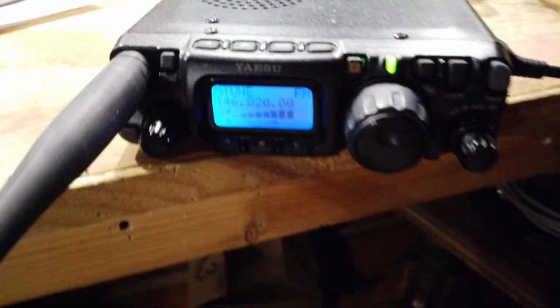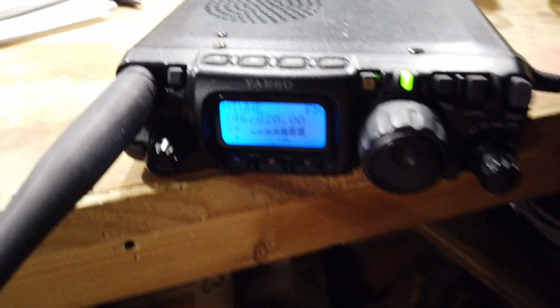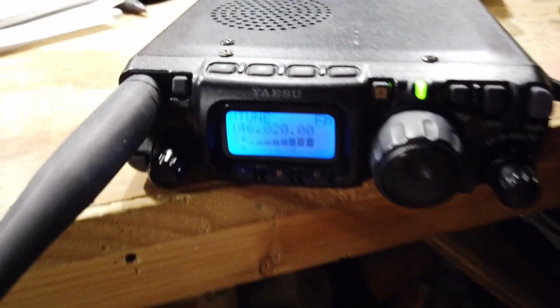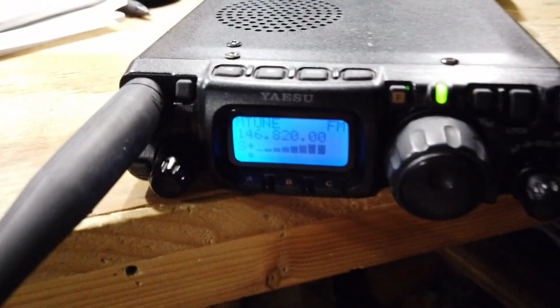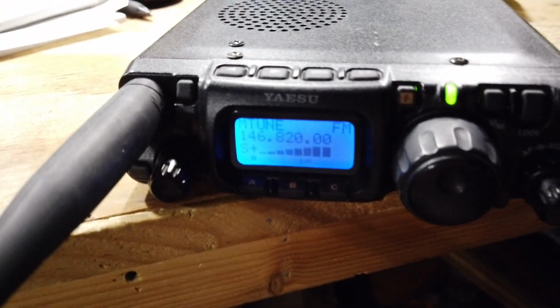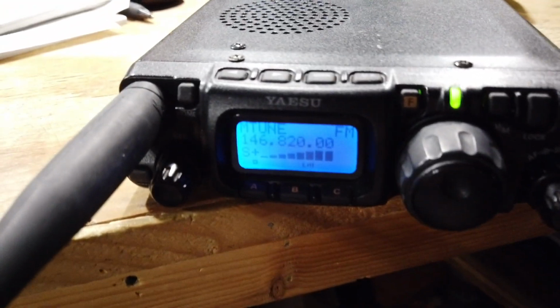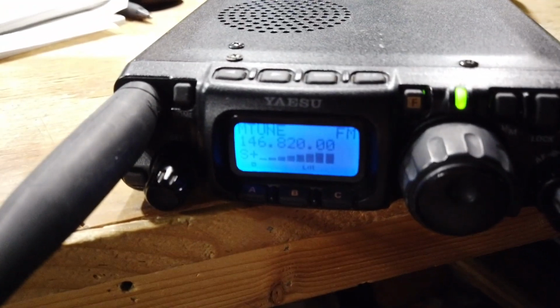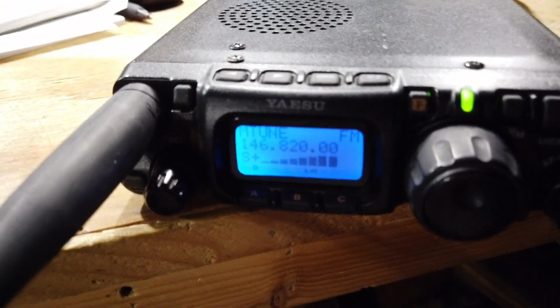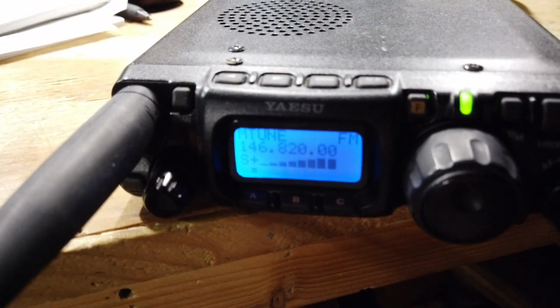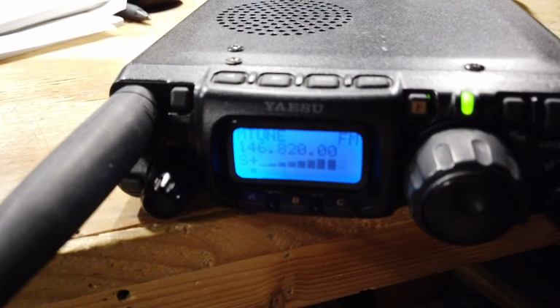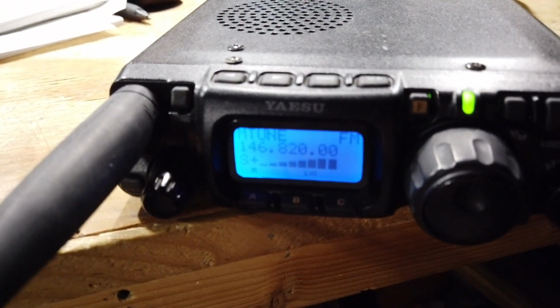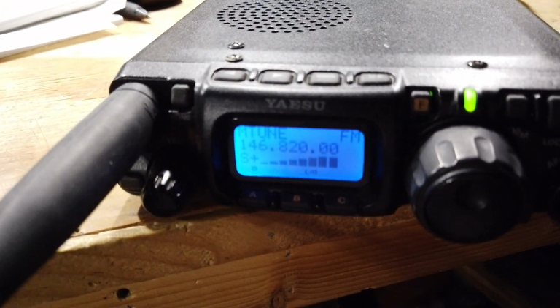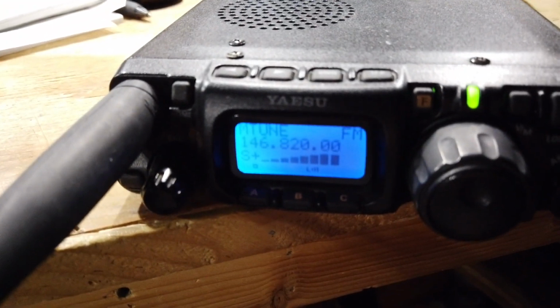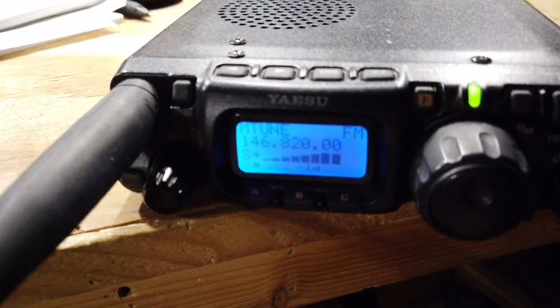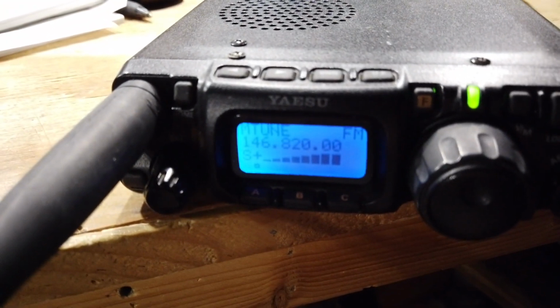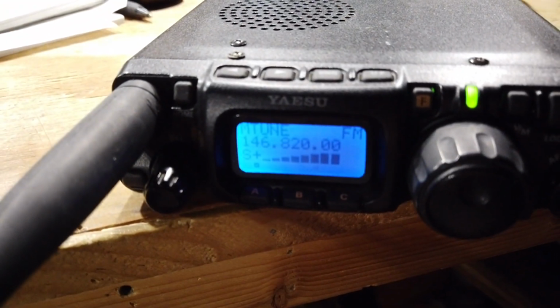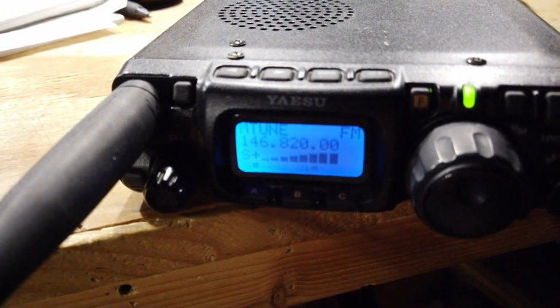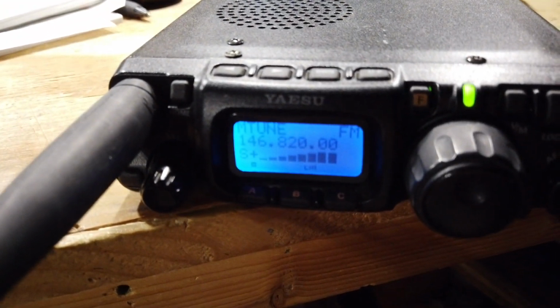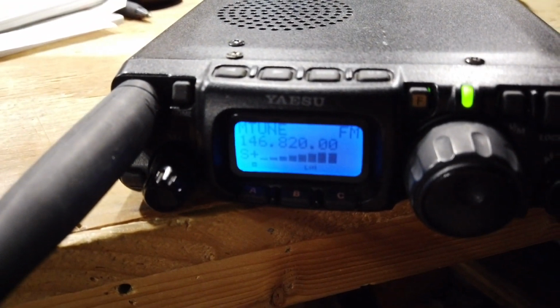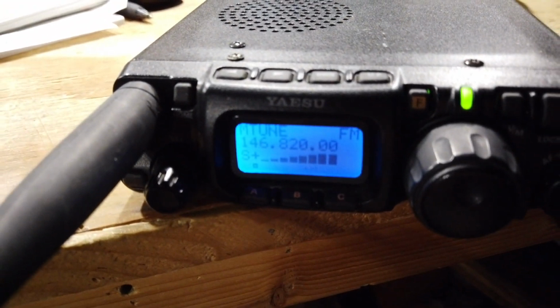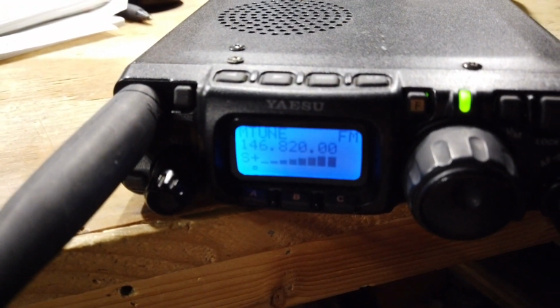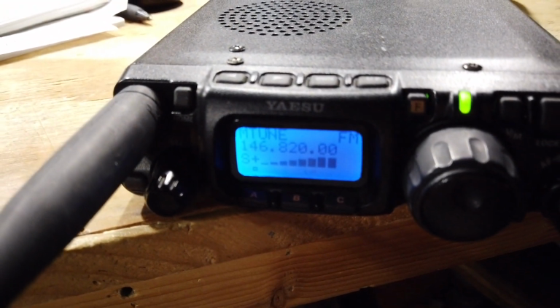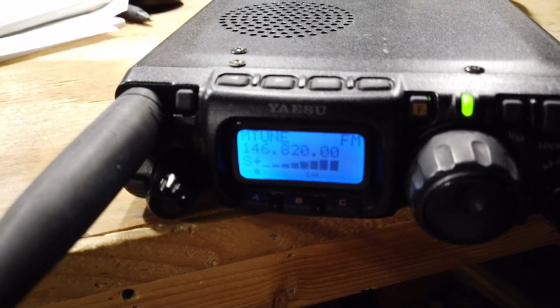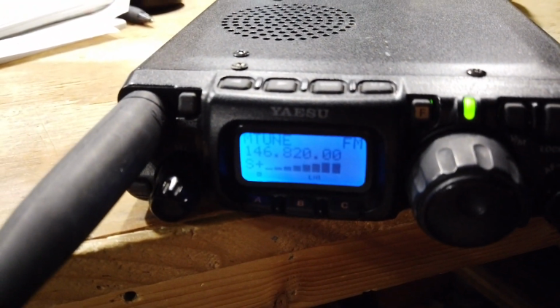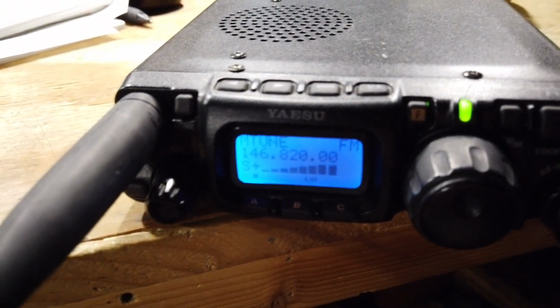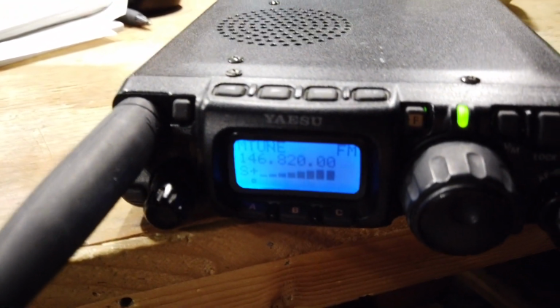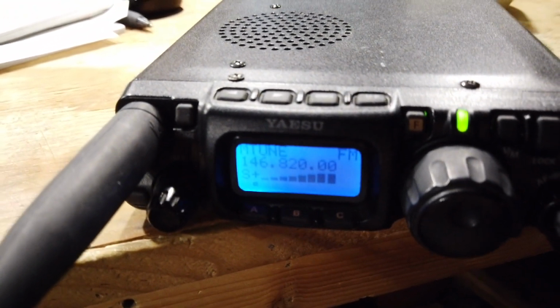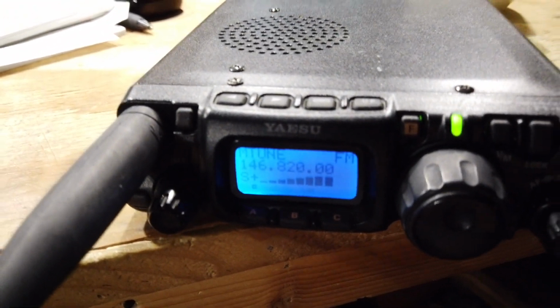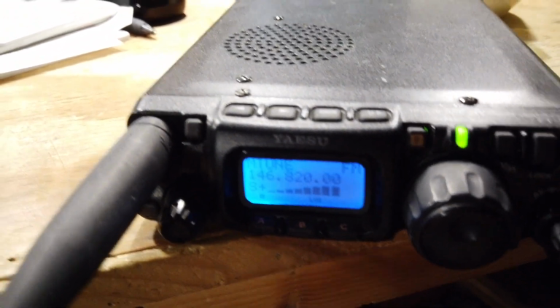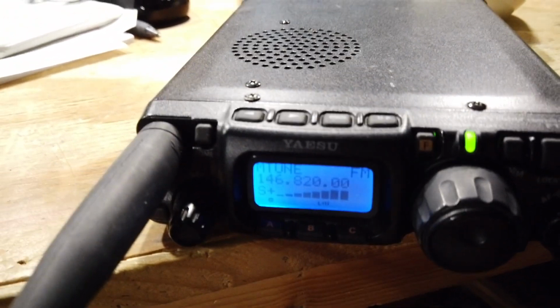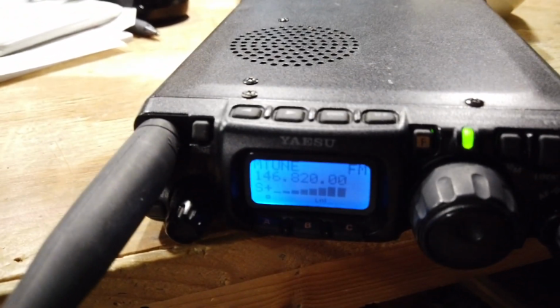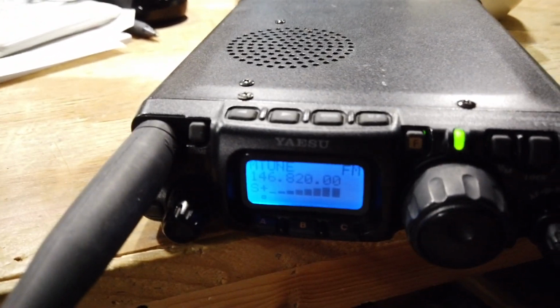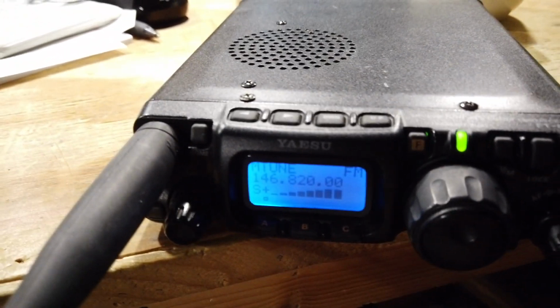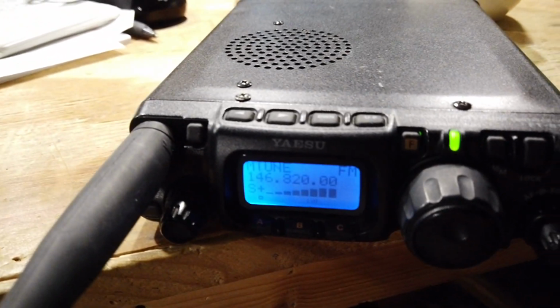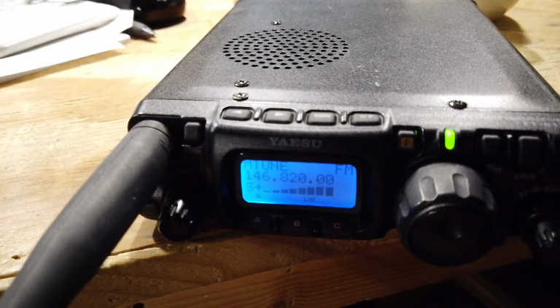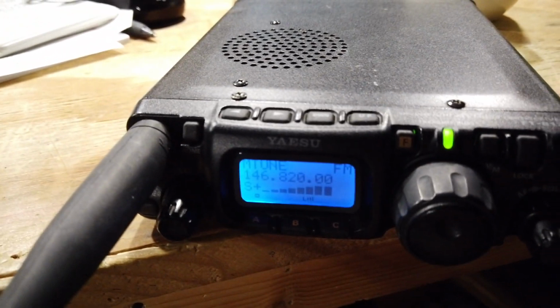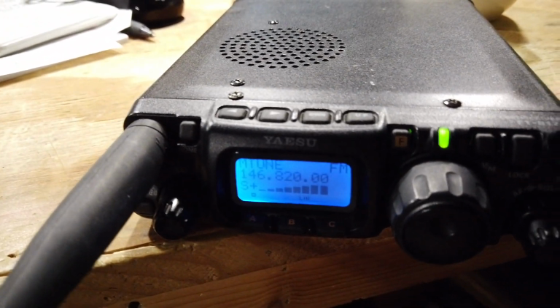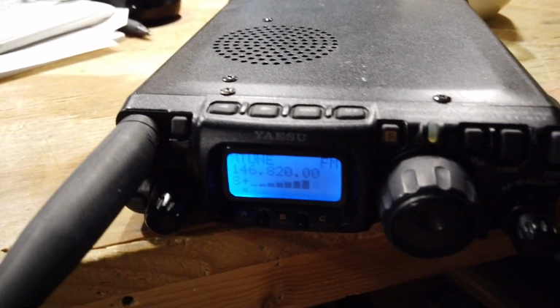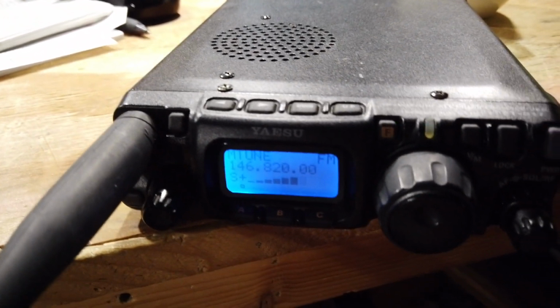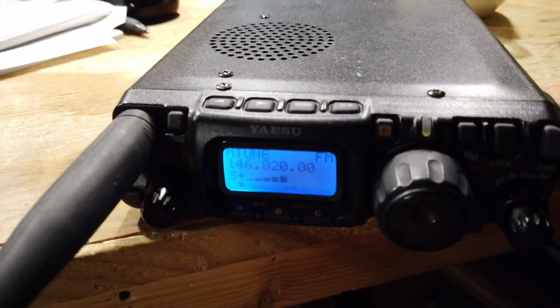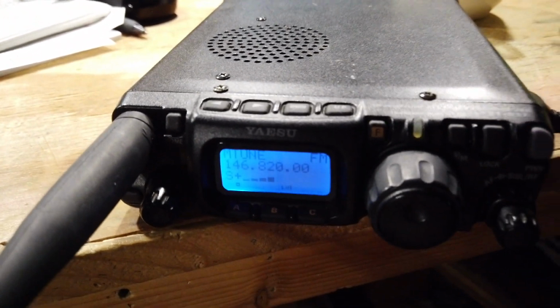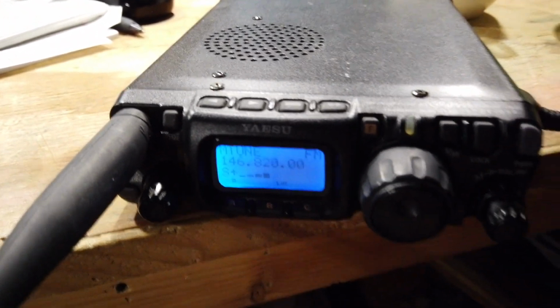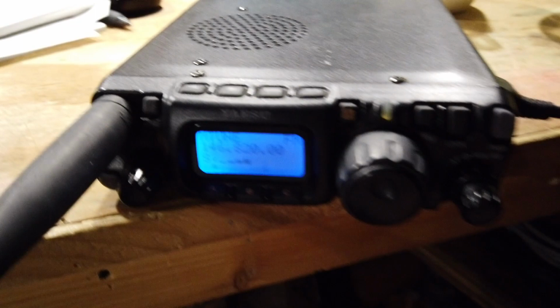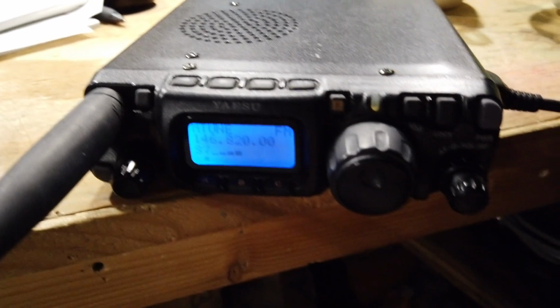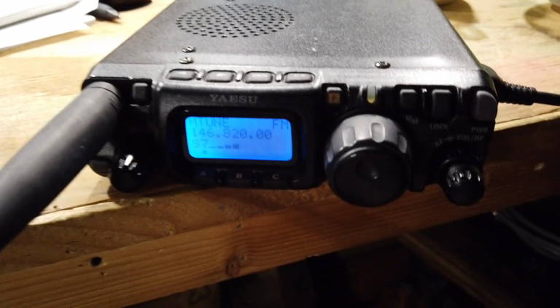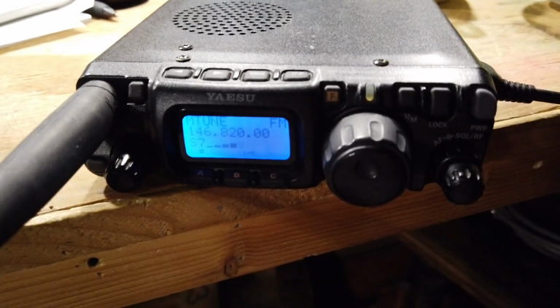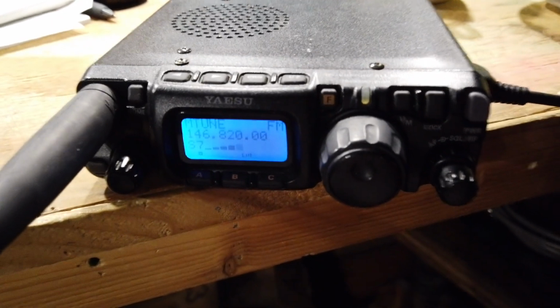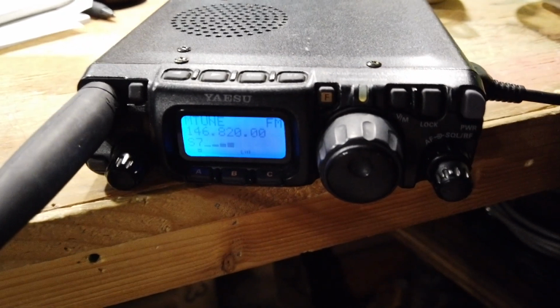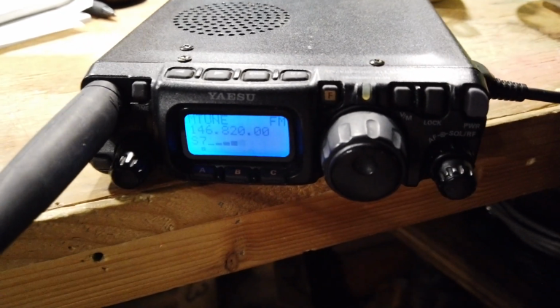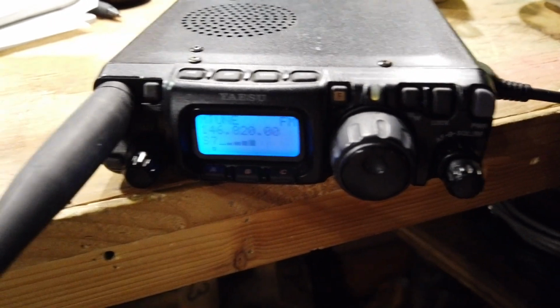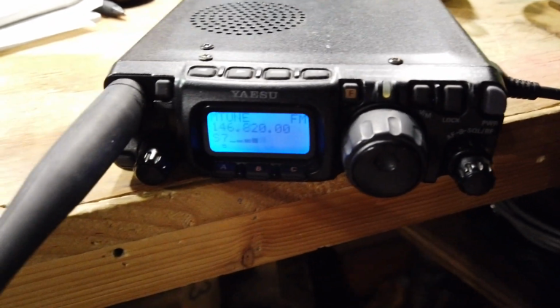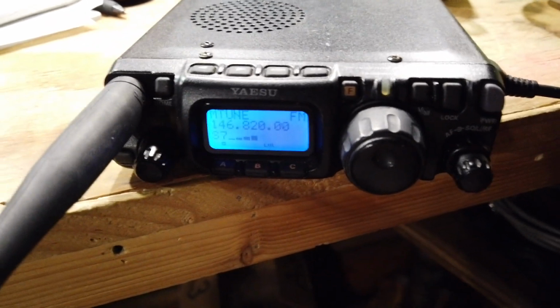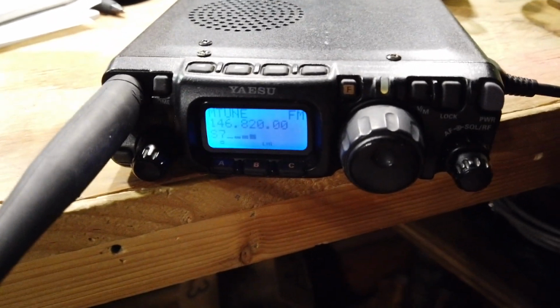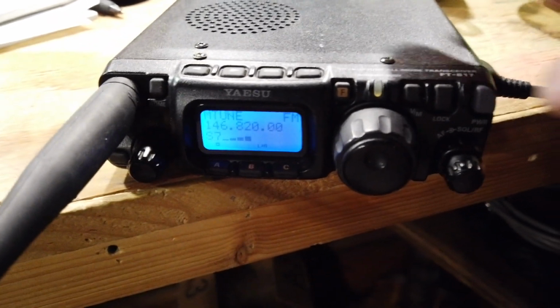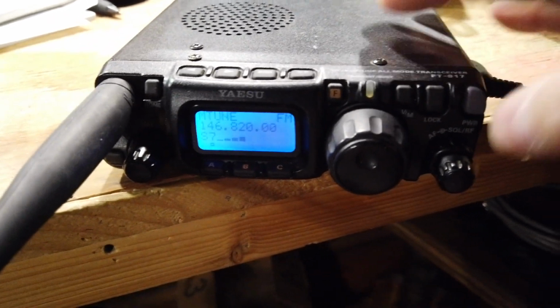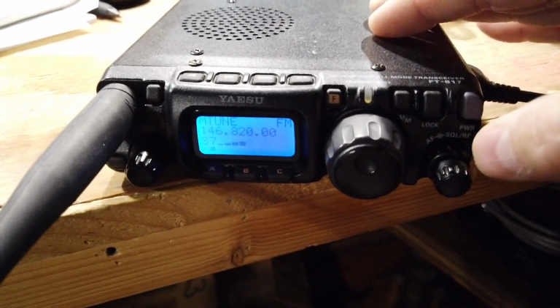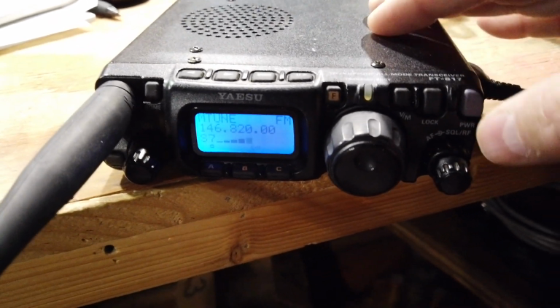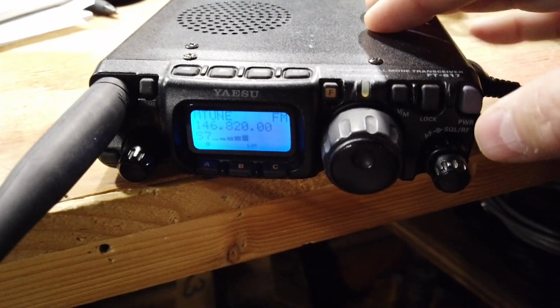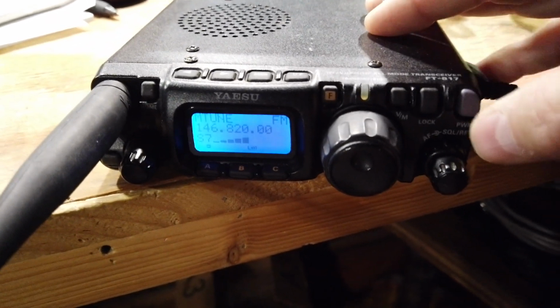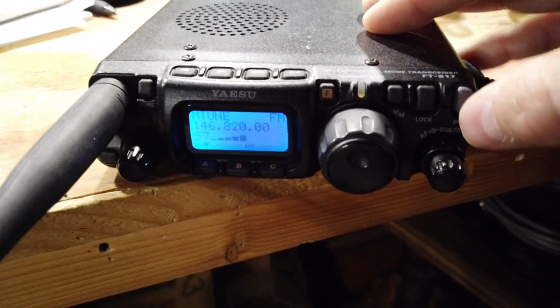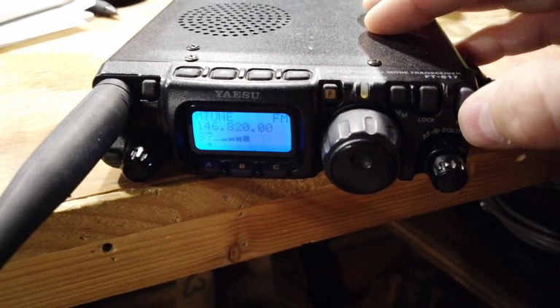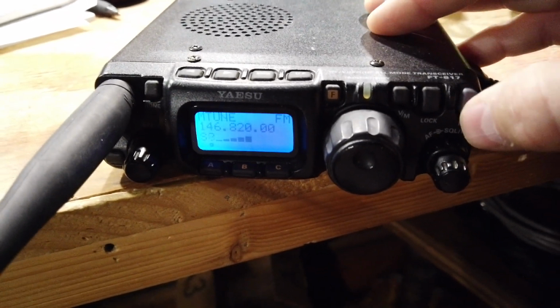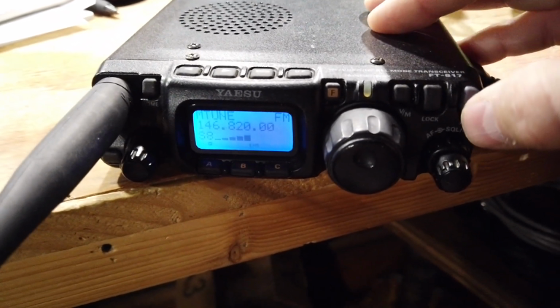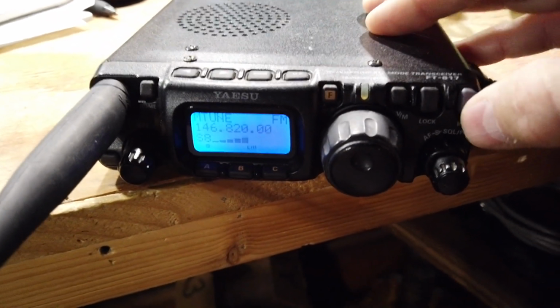Clearly, the rig works once you get it to power up.